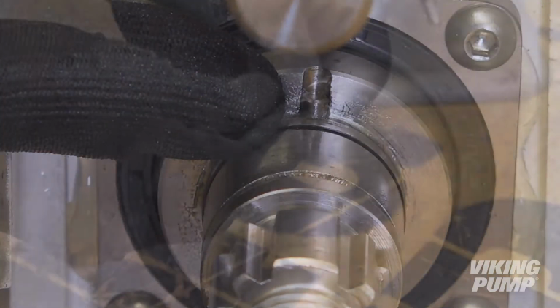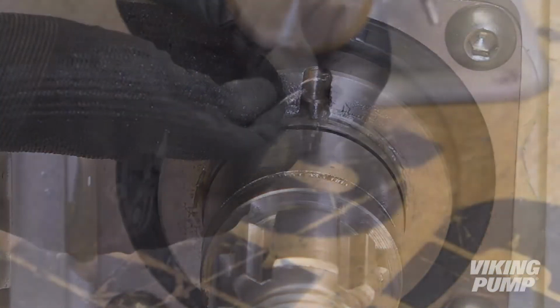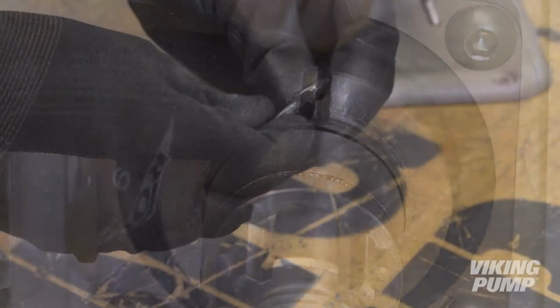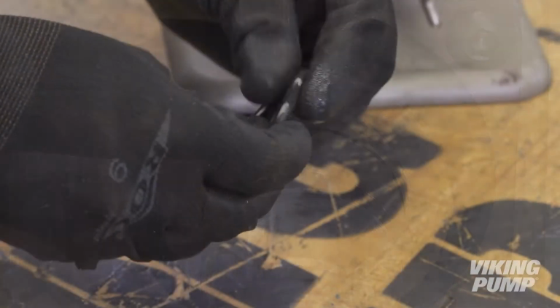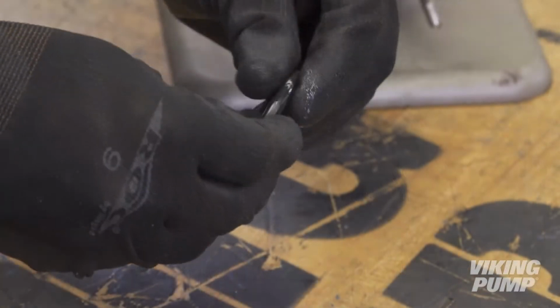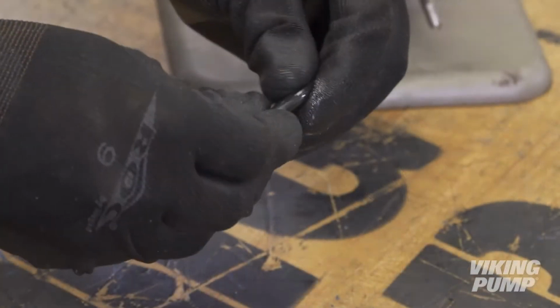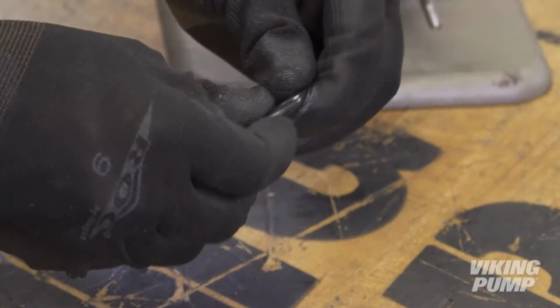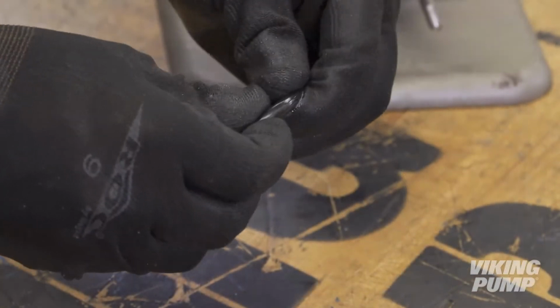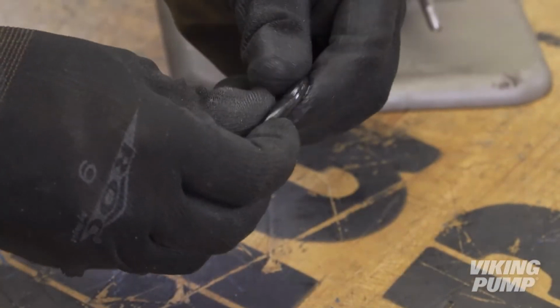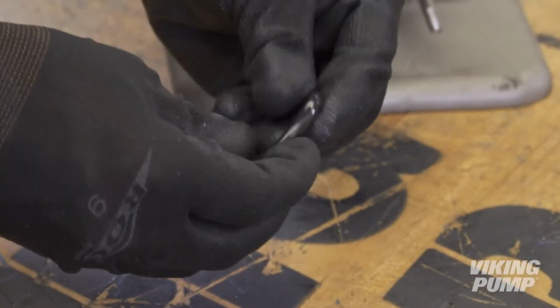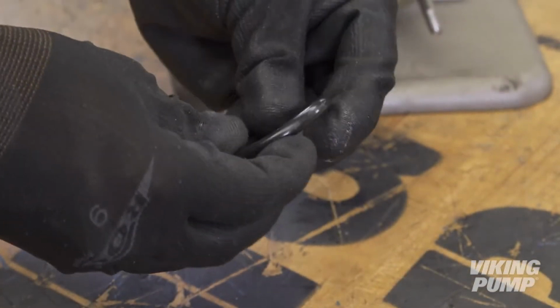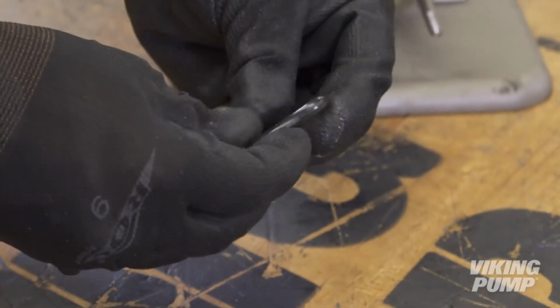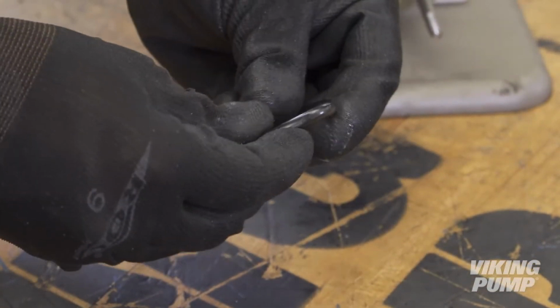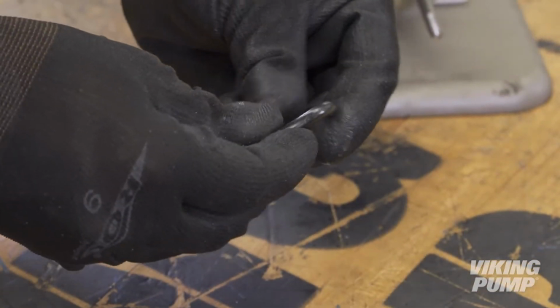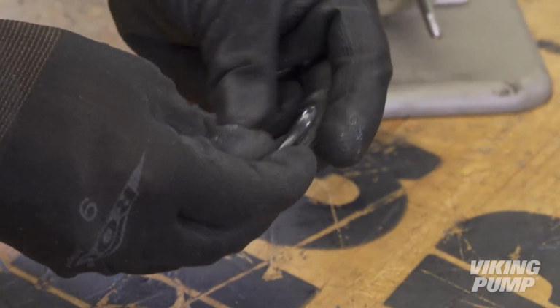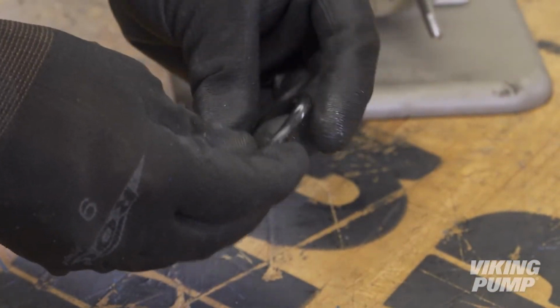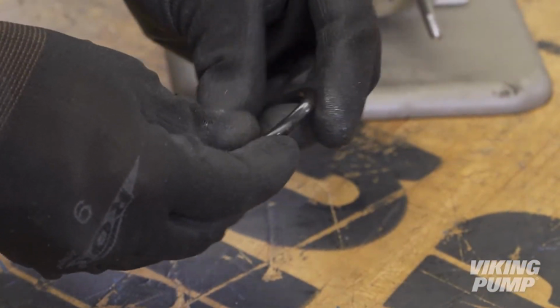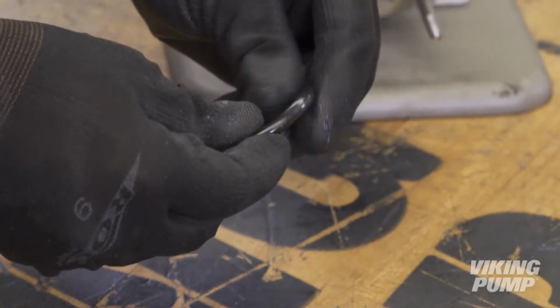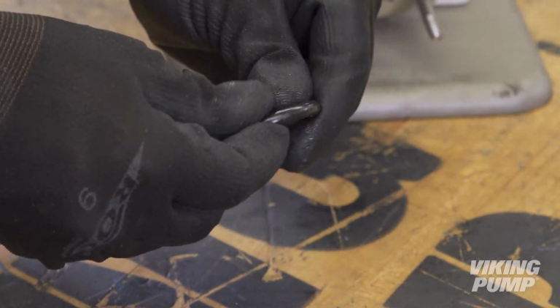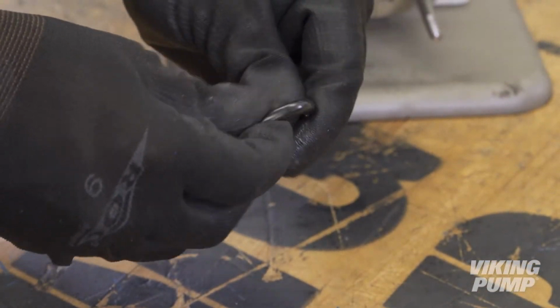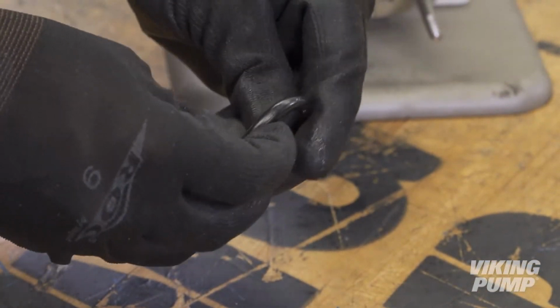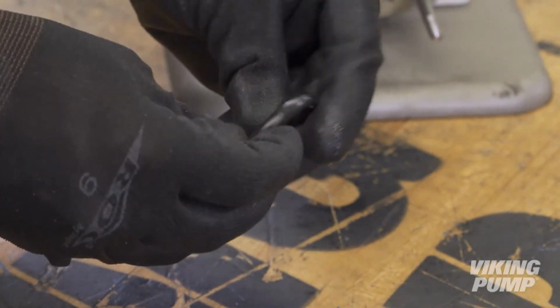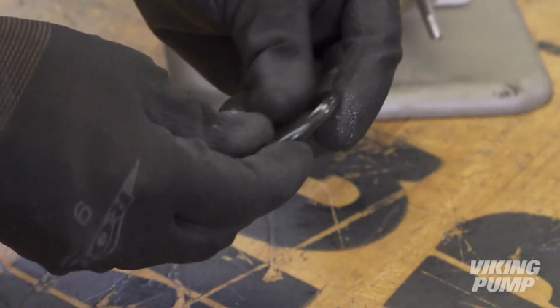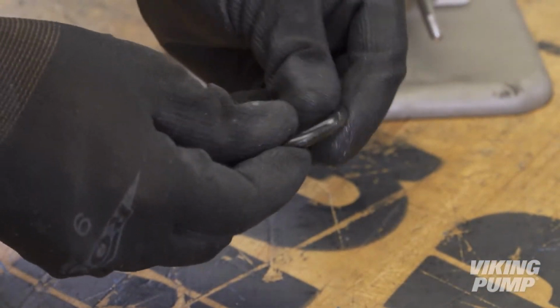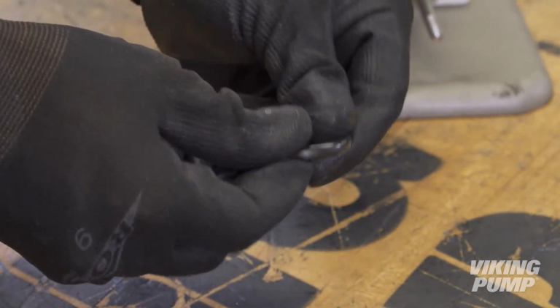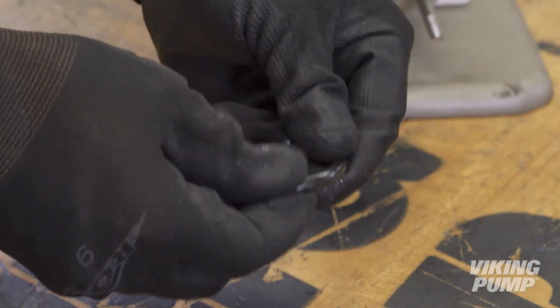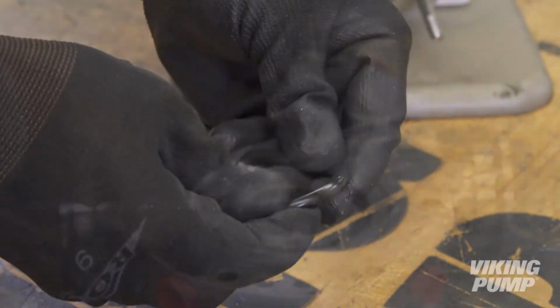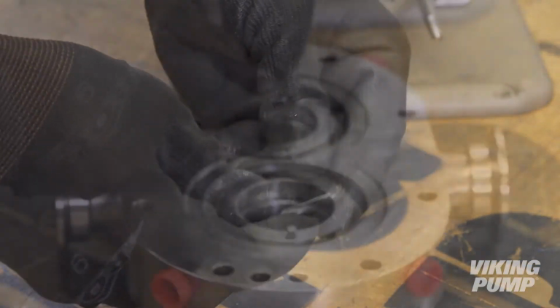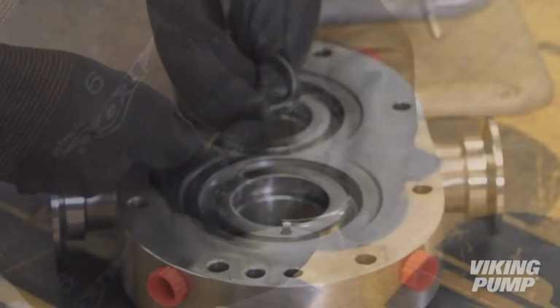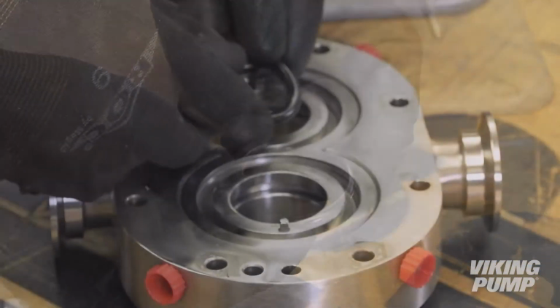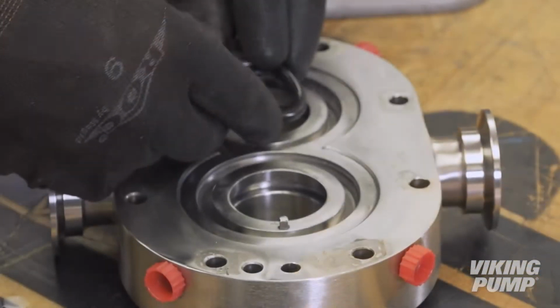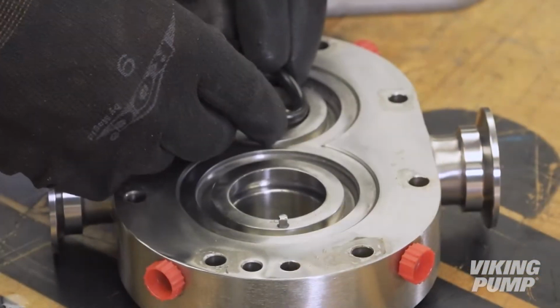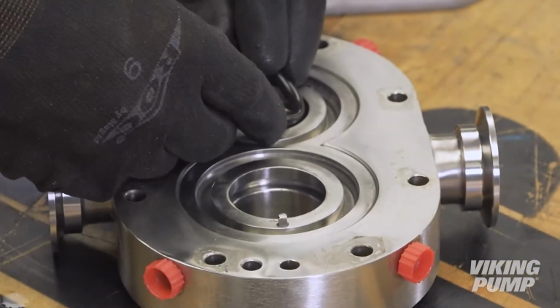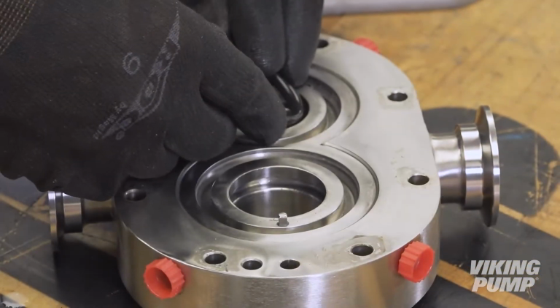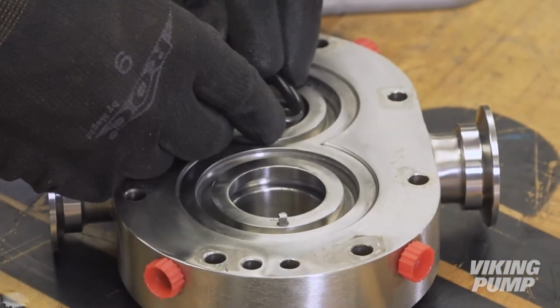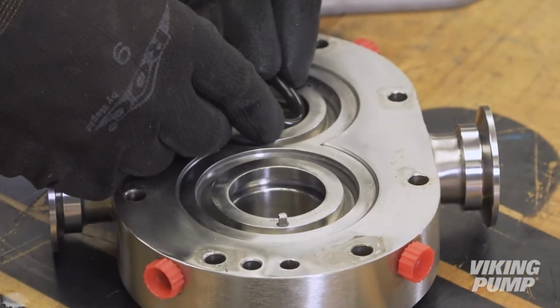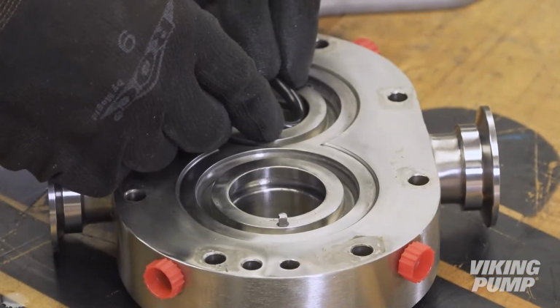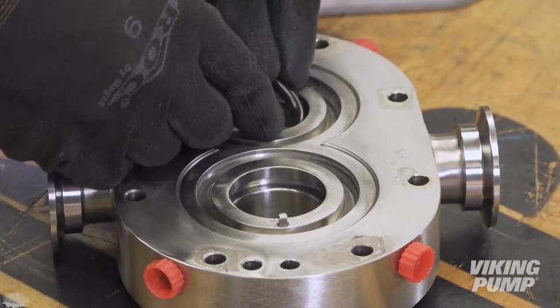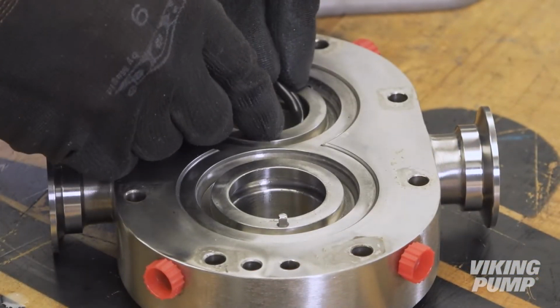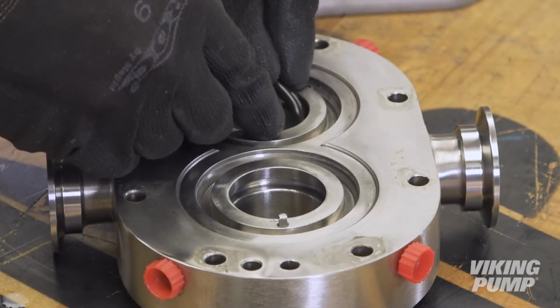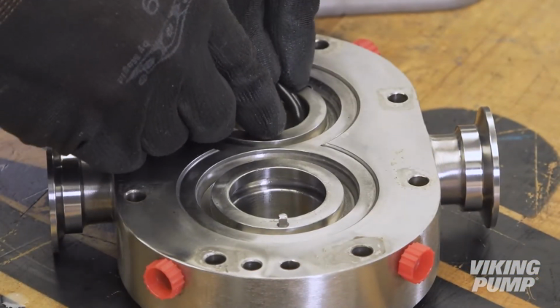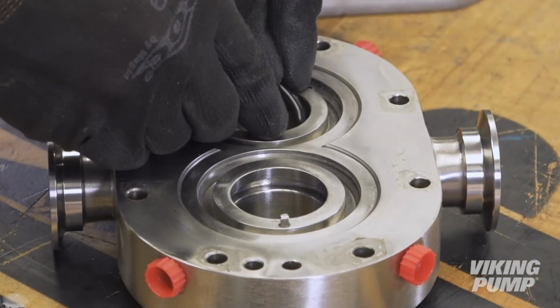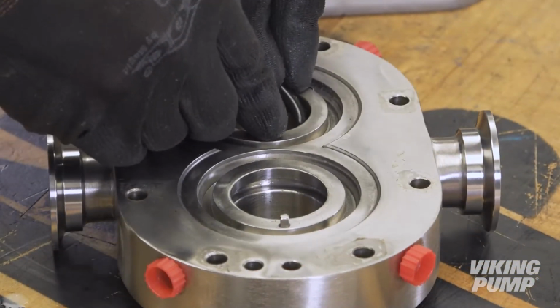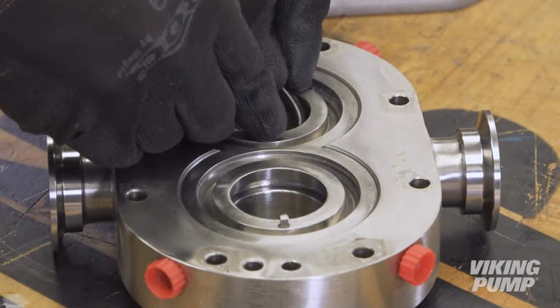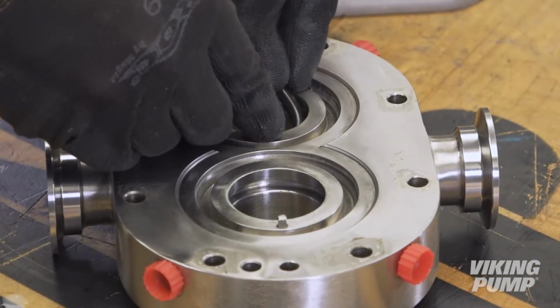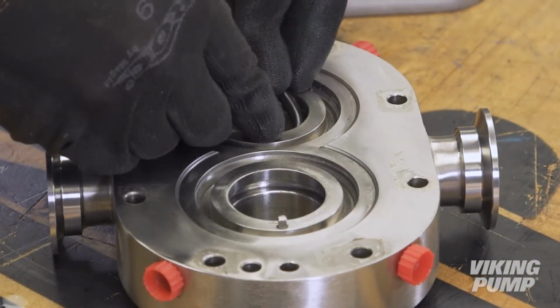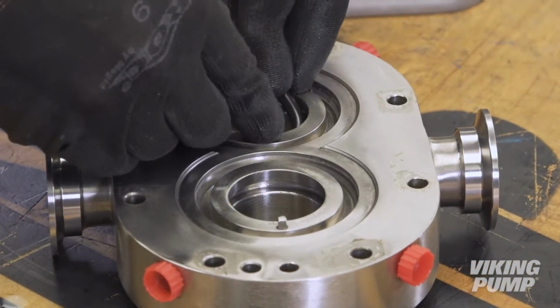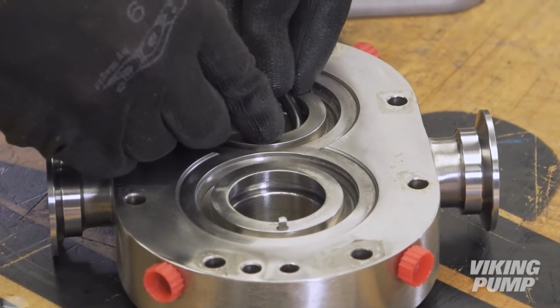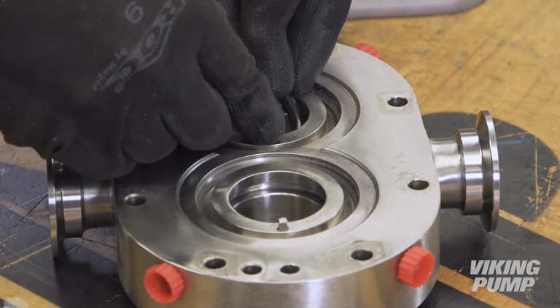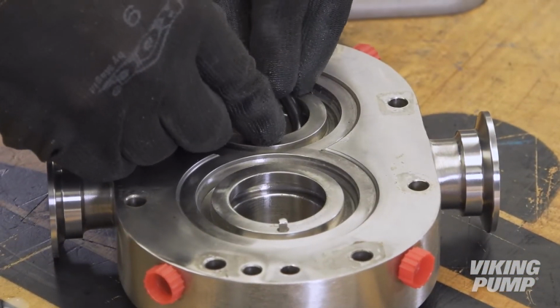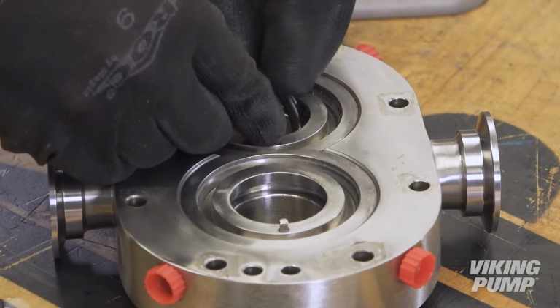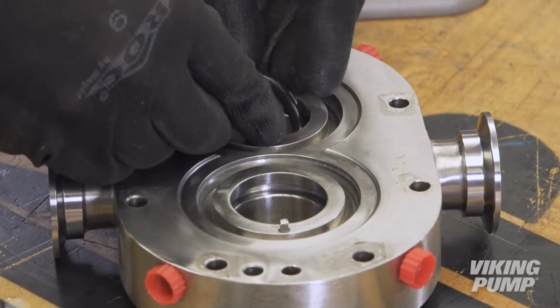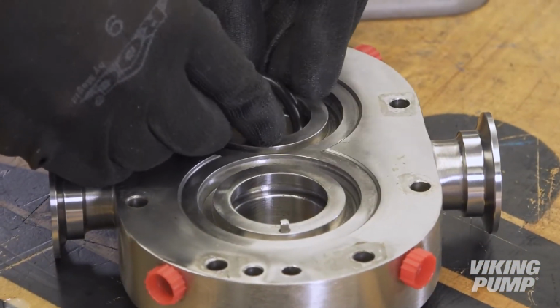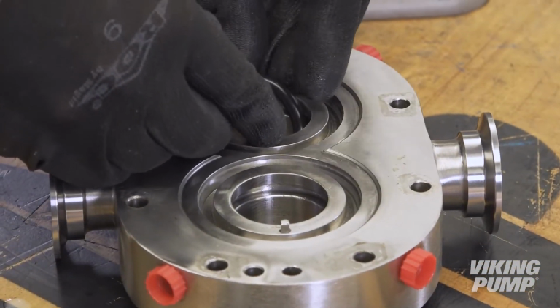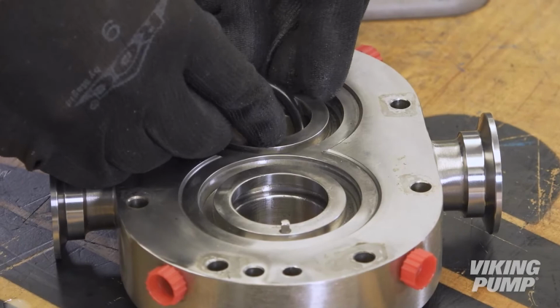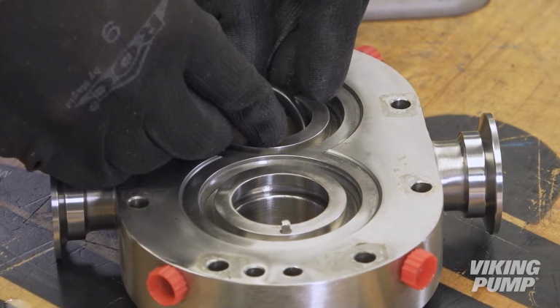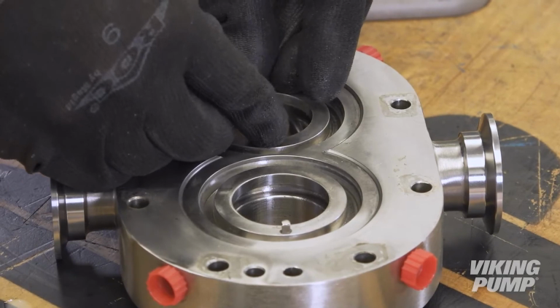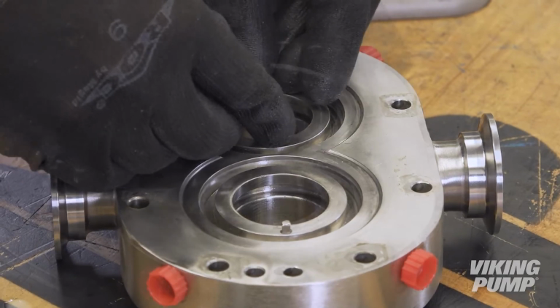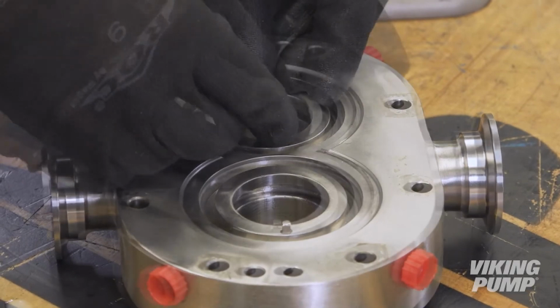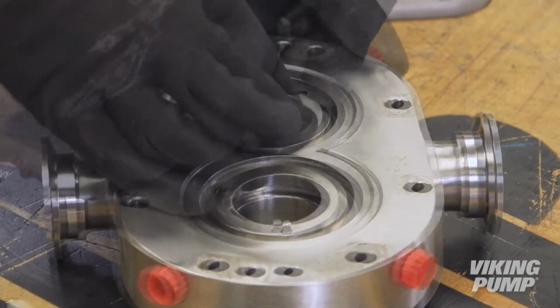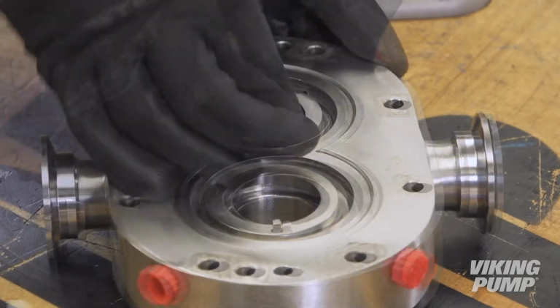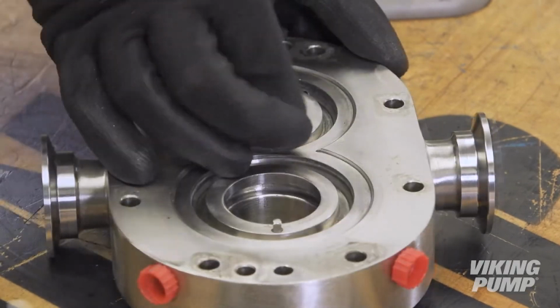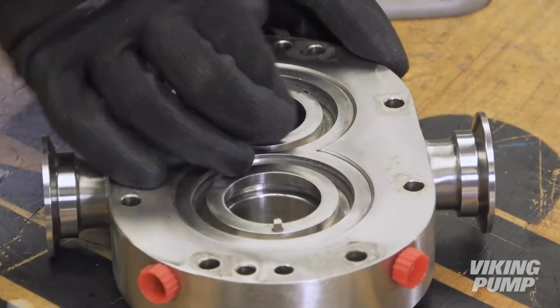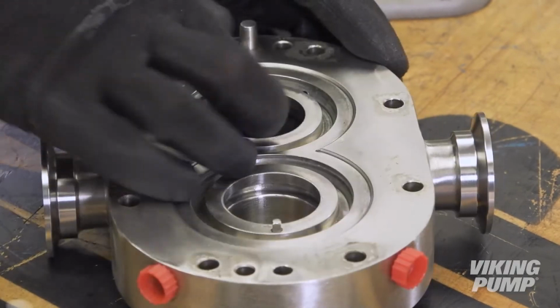Lightly lubricate the O-rings of the inner seals using a compatible lubricant and fit them into the rotor case grooves.